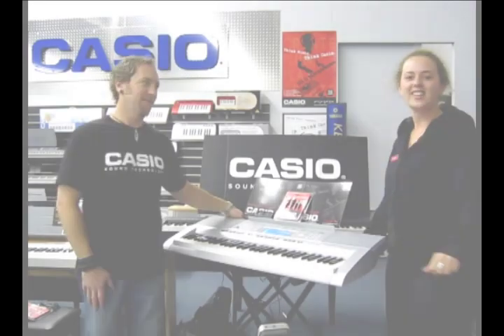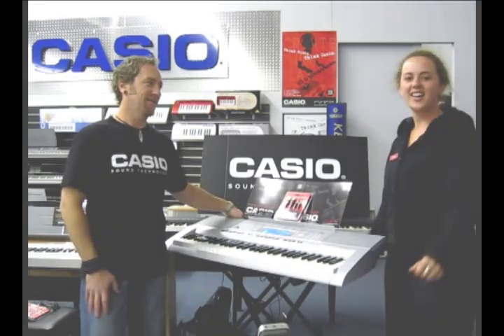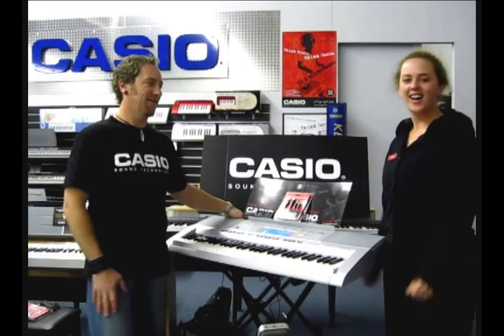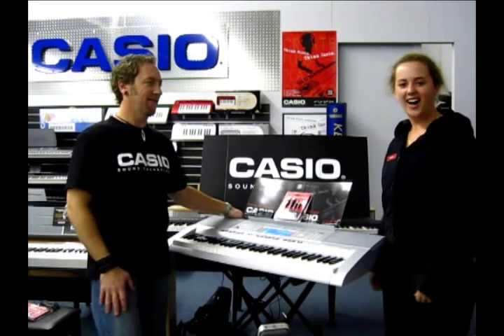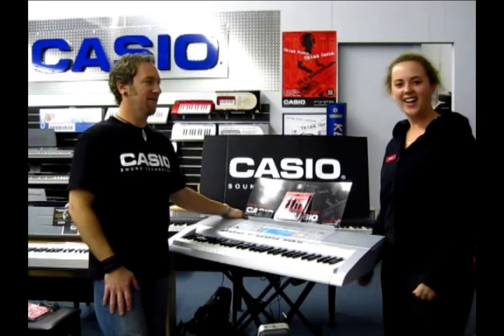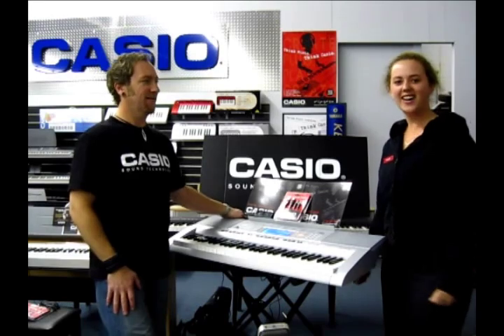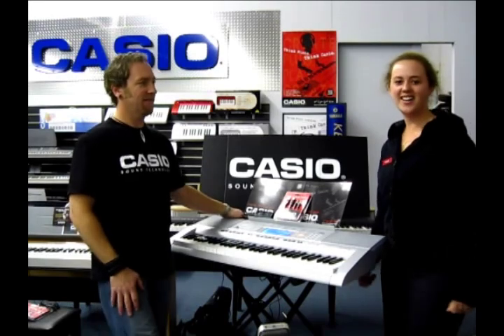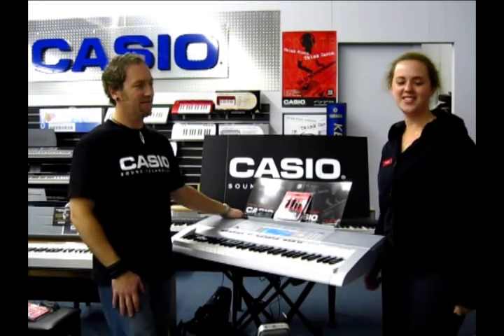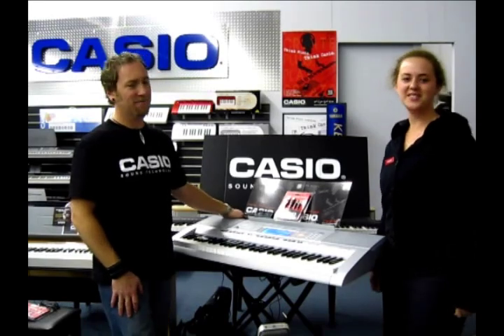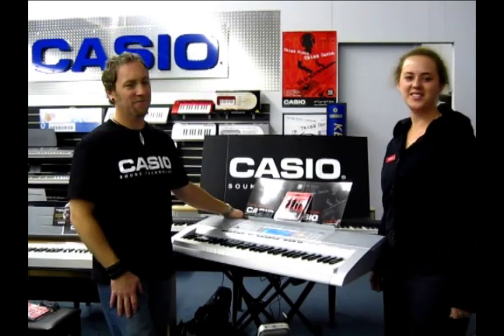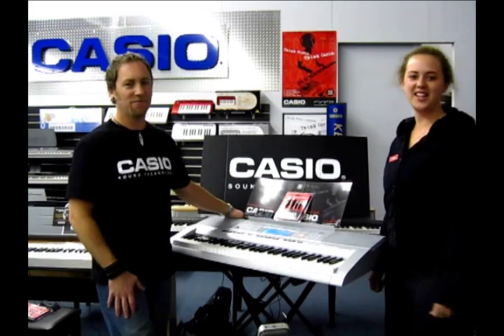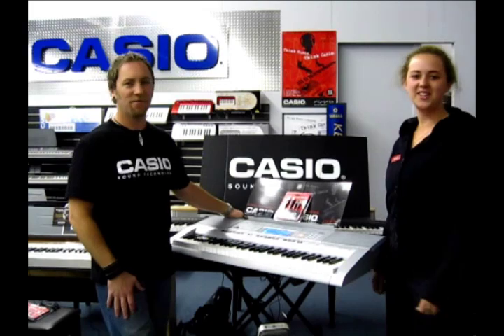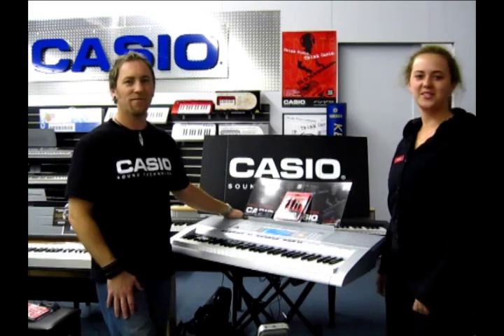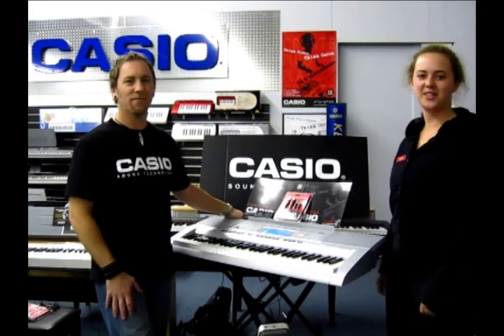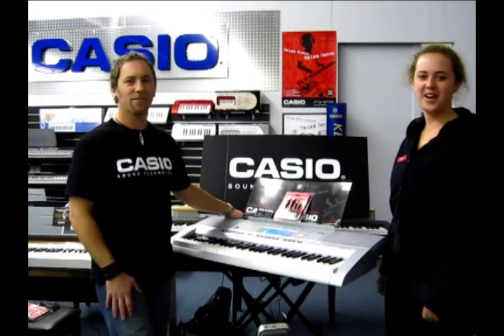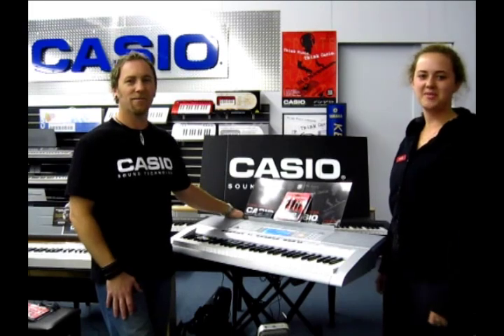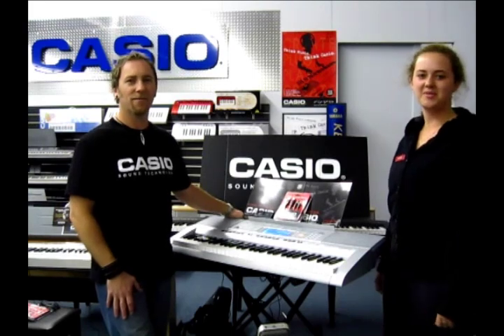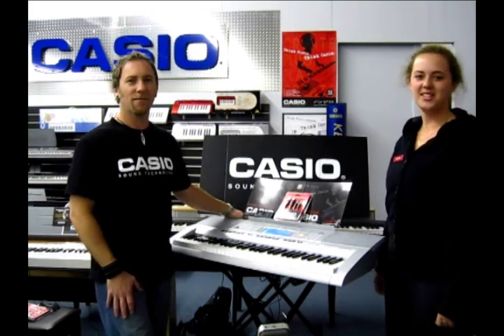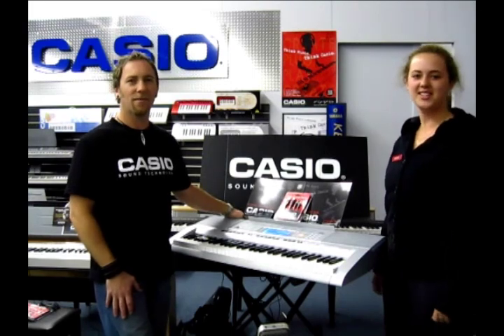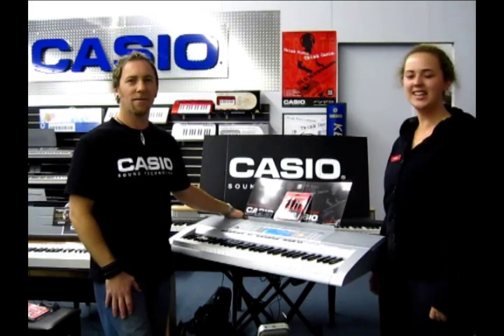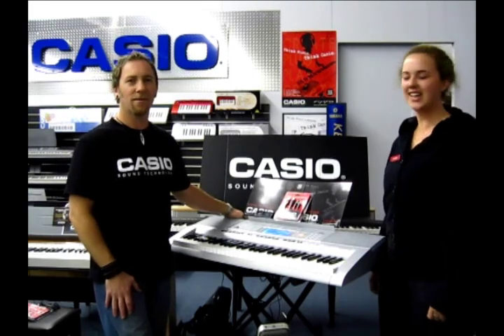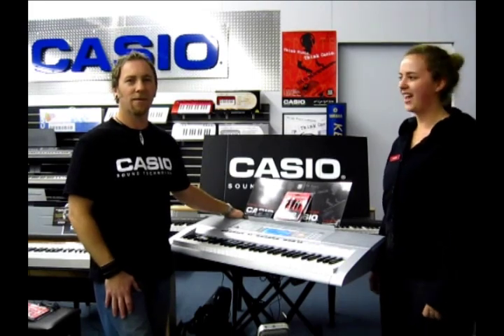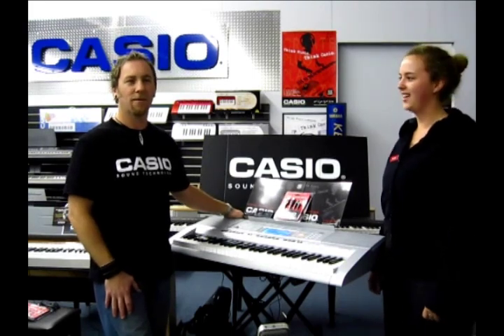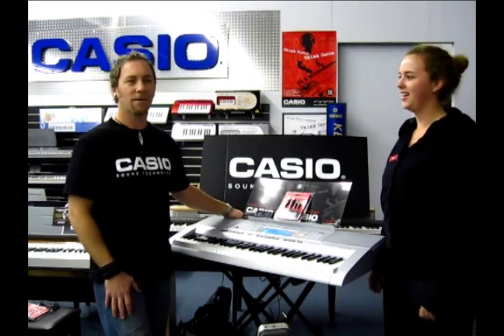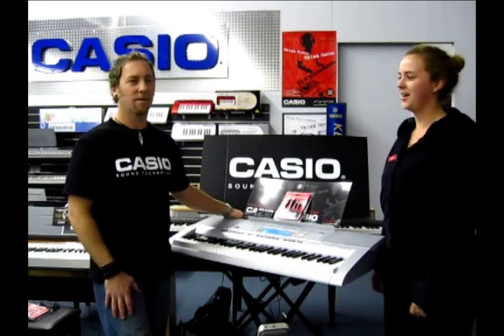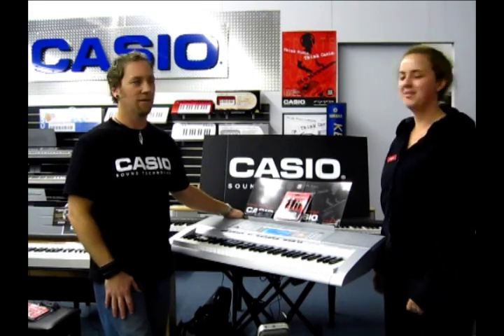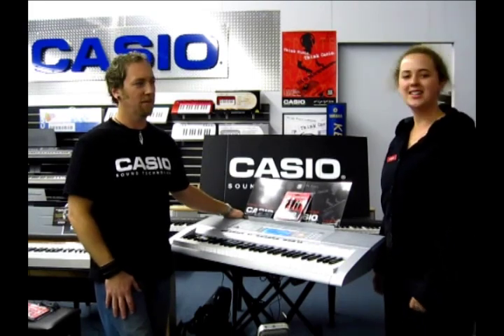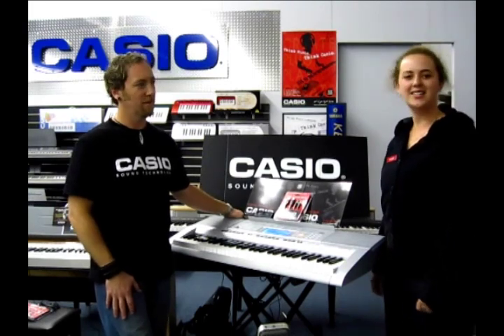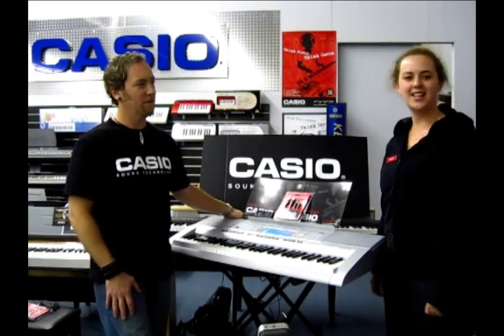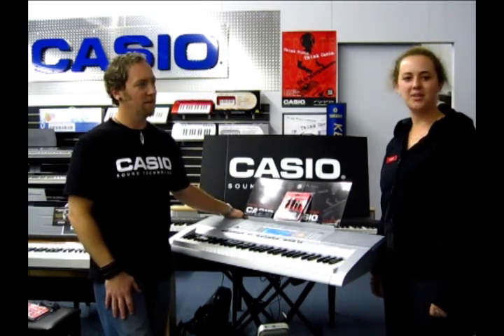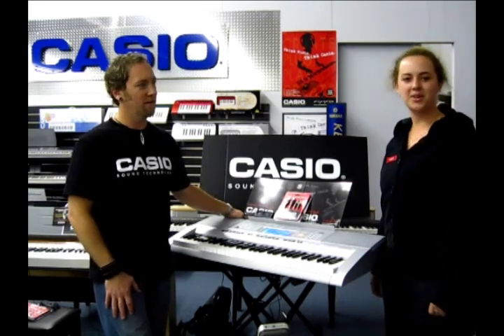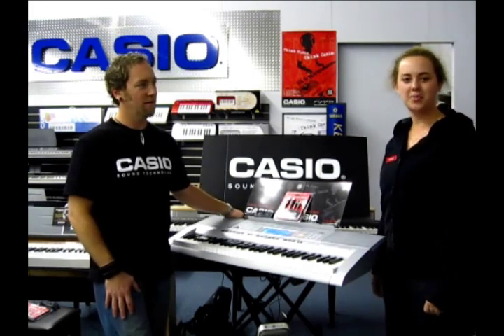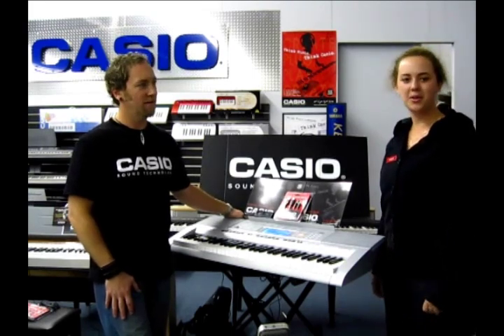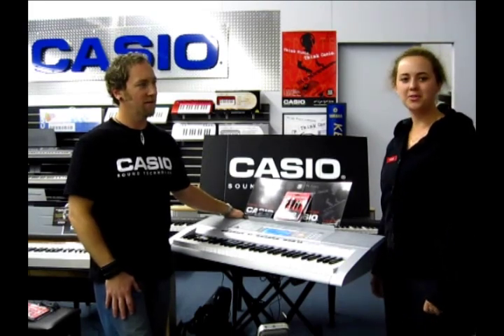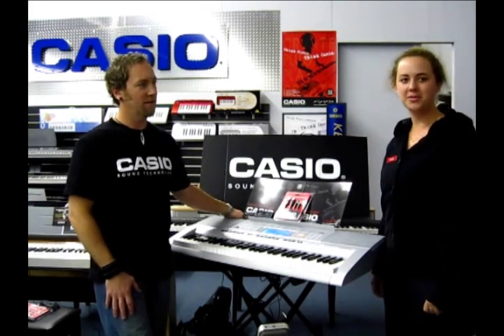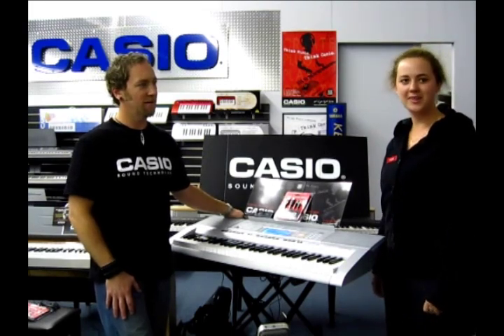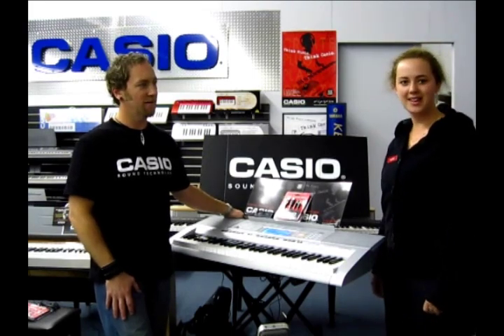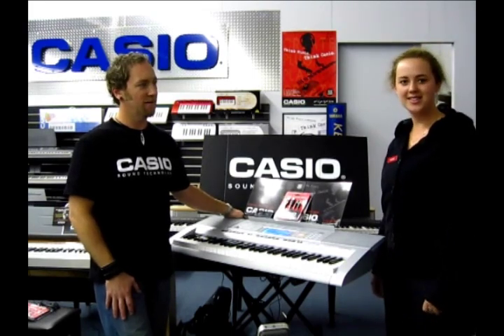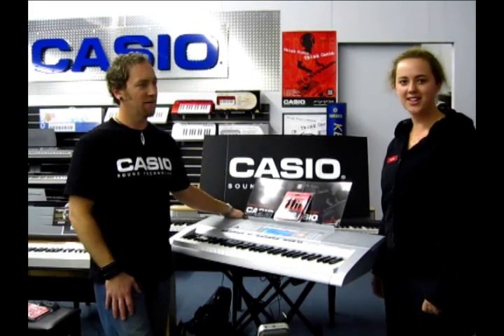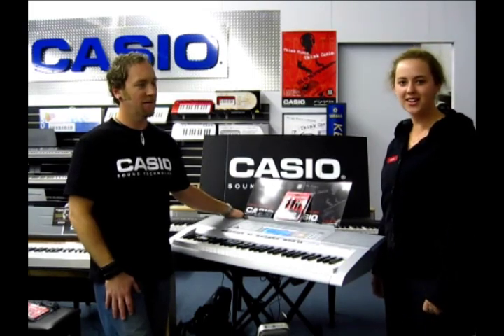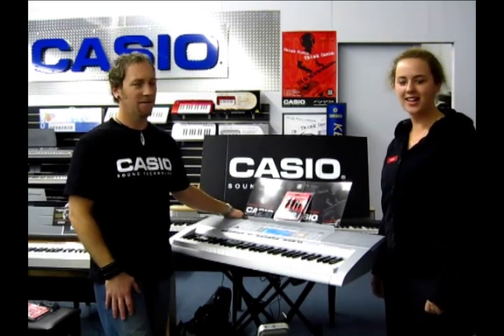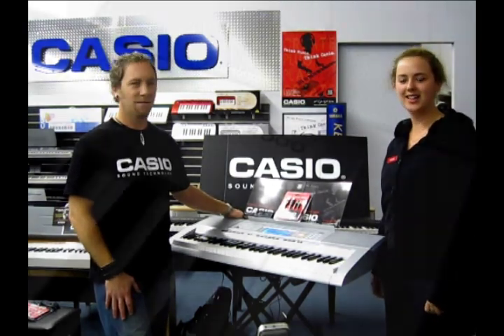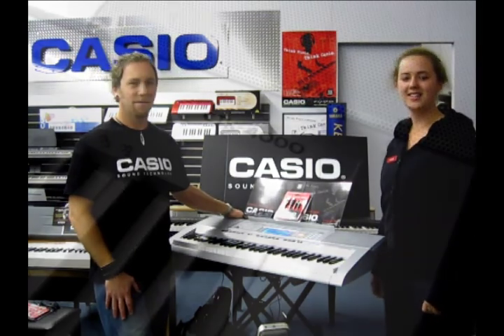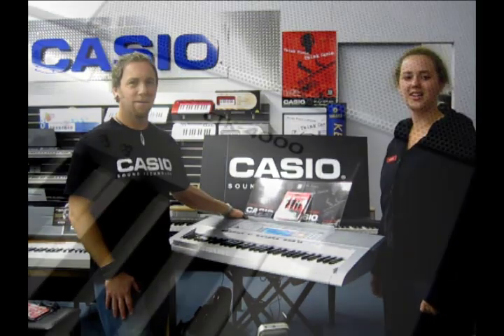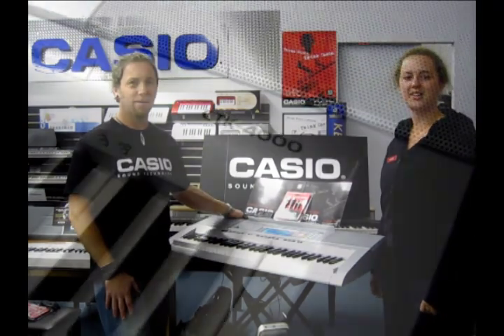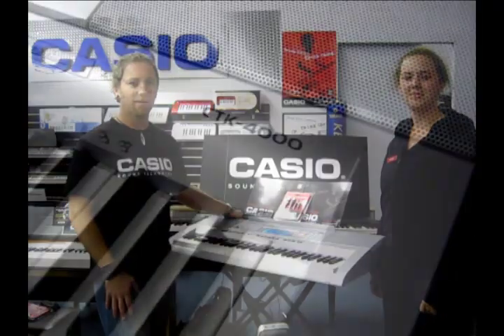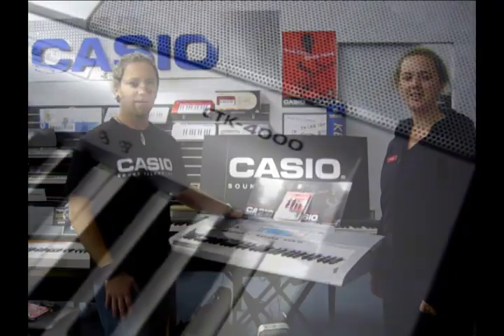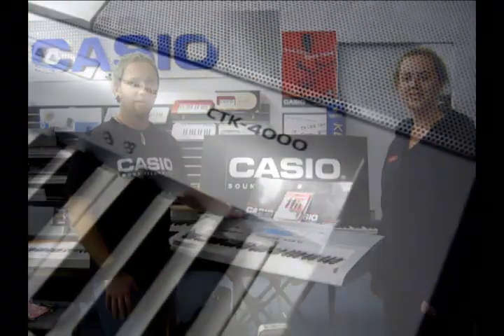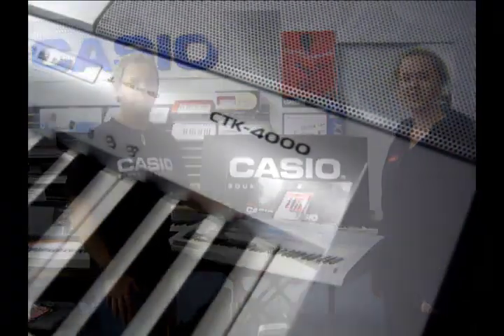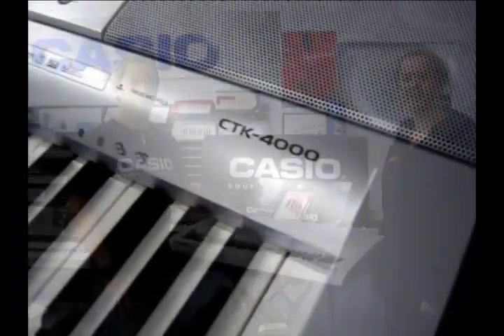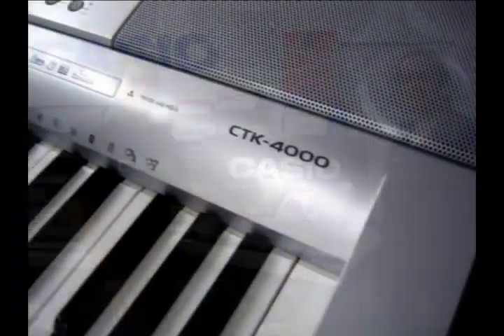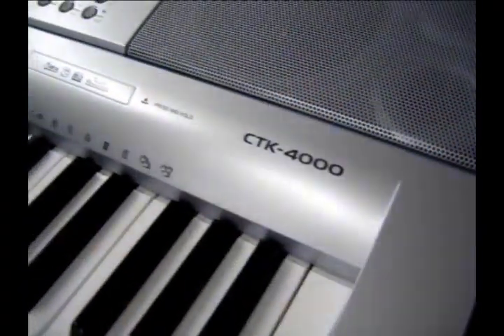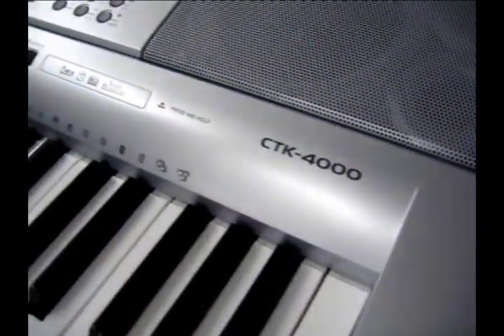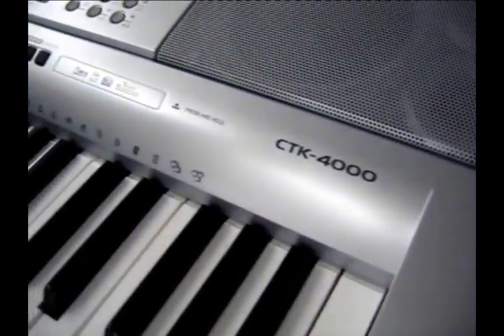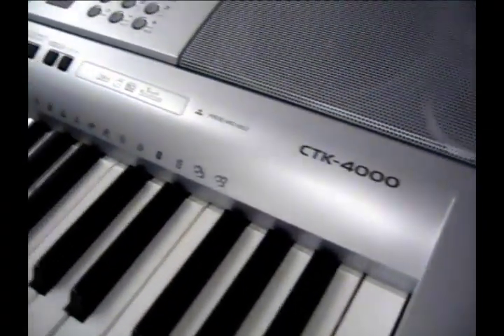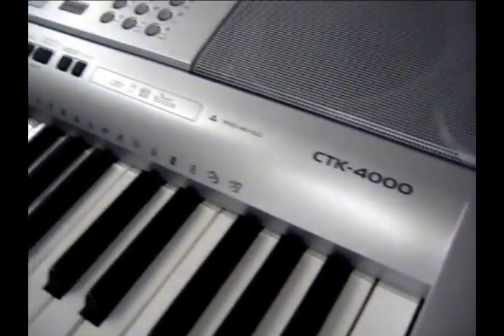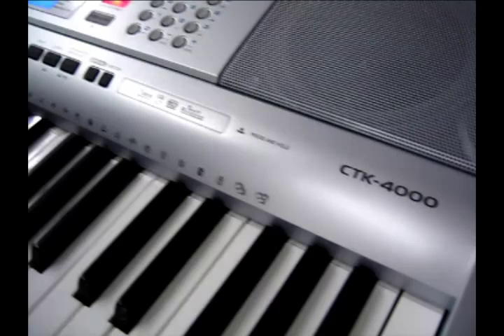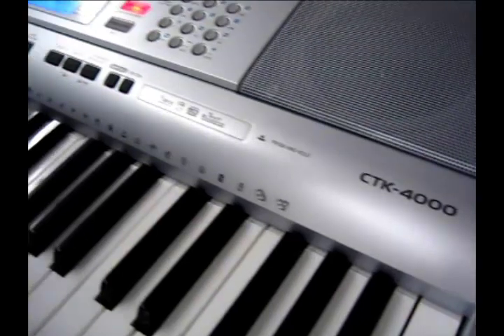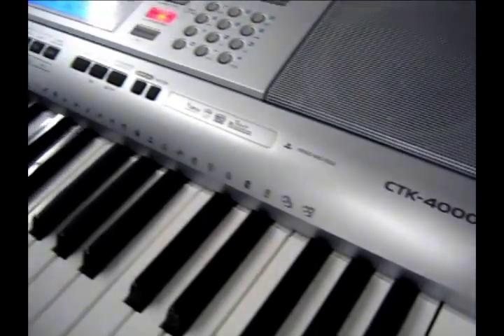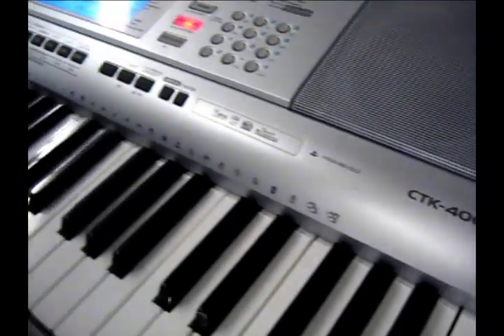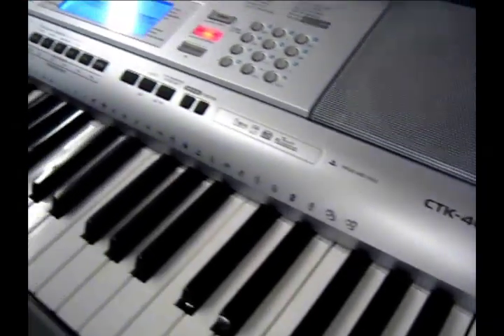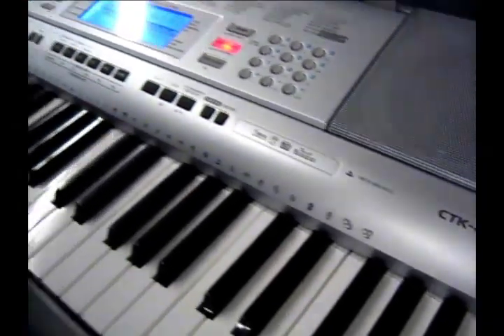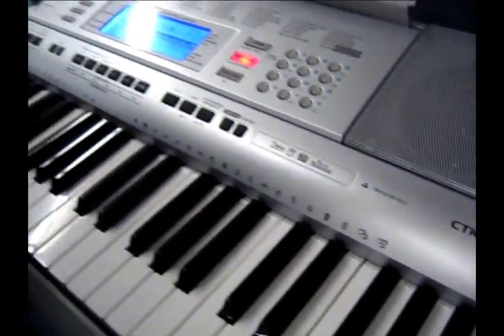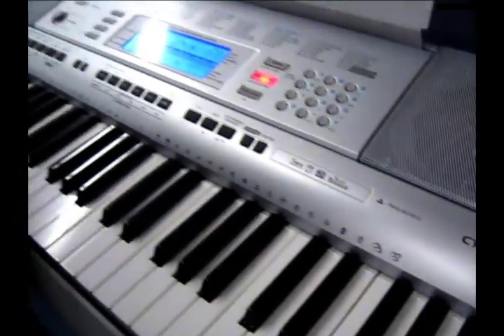Hi guys, I'm Sally from Cranbourne Music and I'm here today with Paul from Casio and he's going to be showing us a CTK4000.